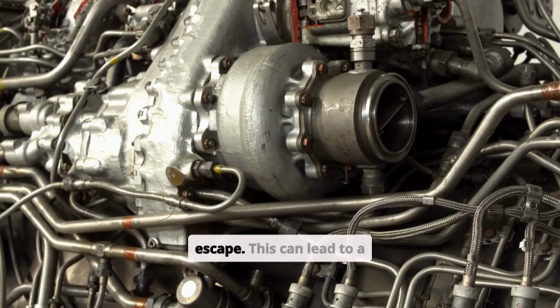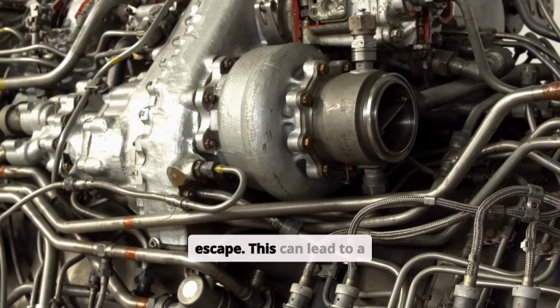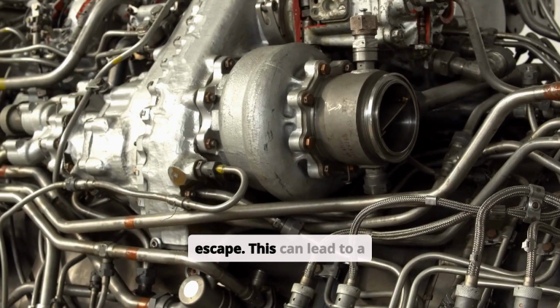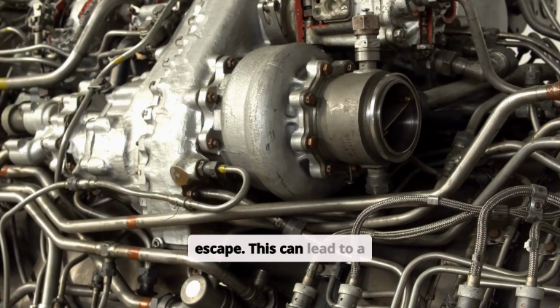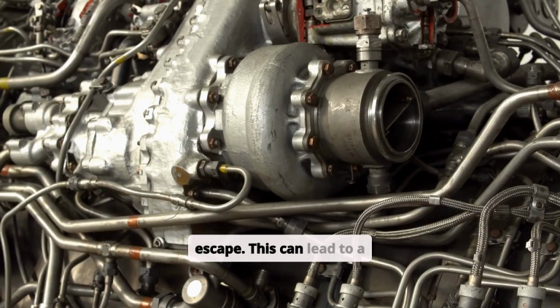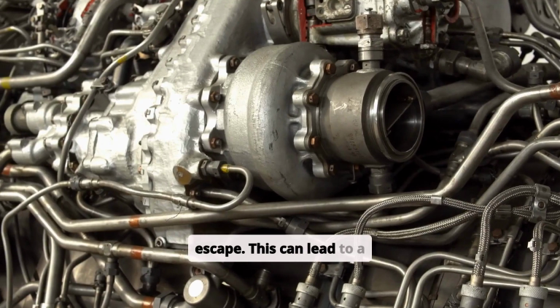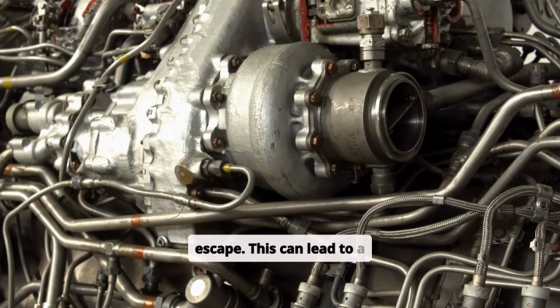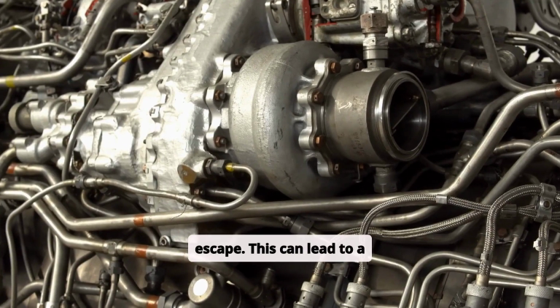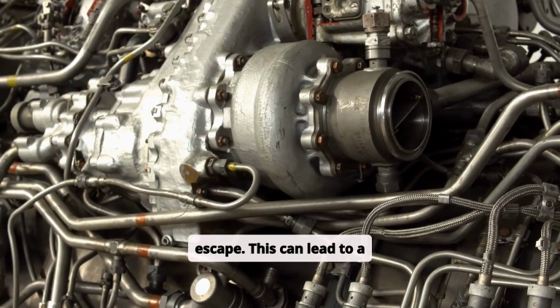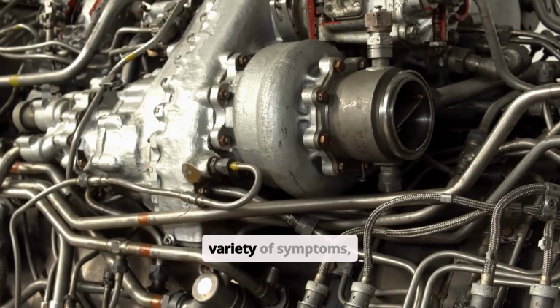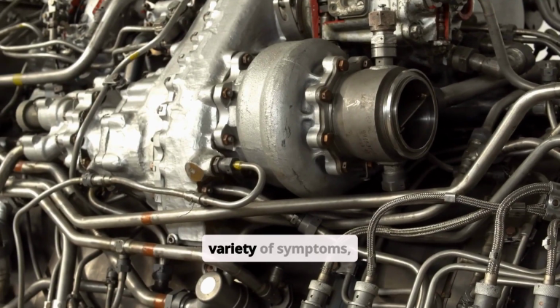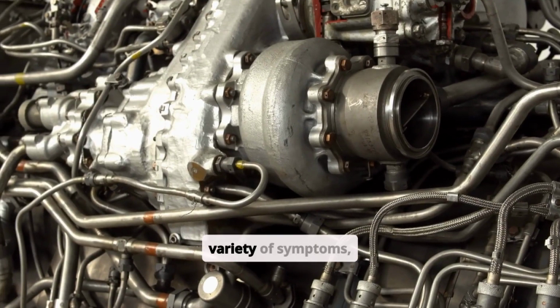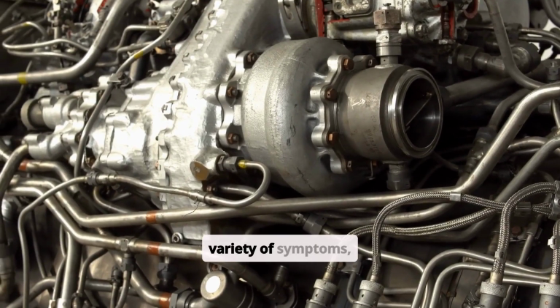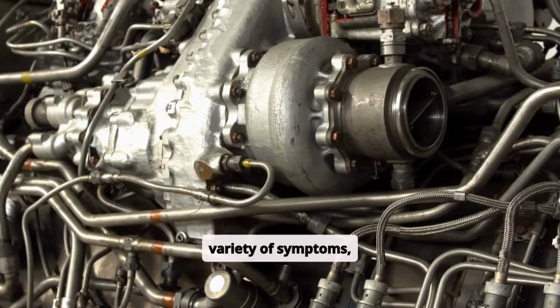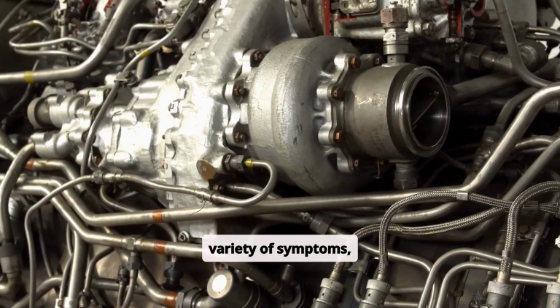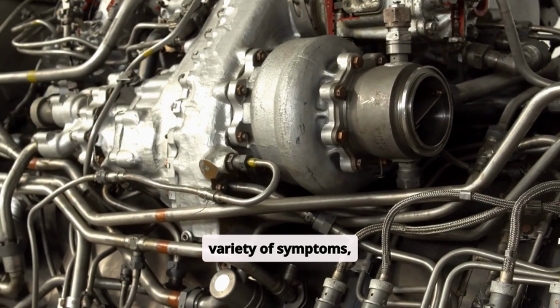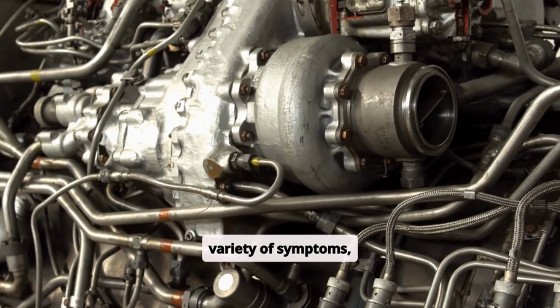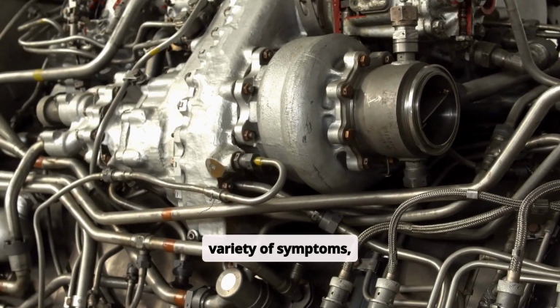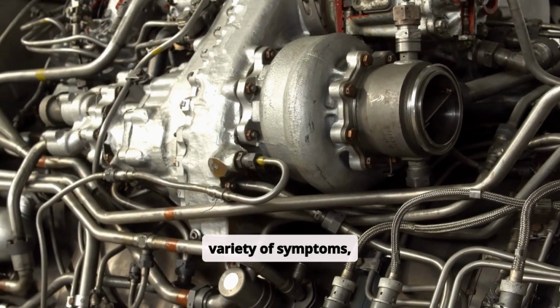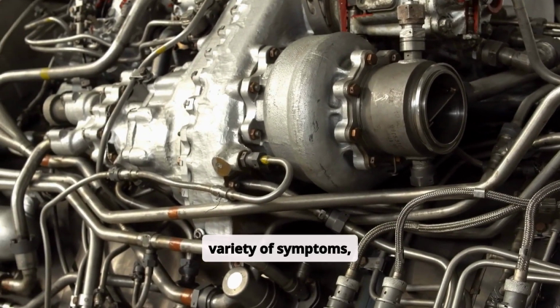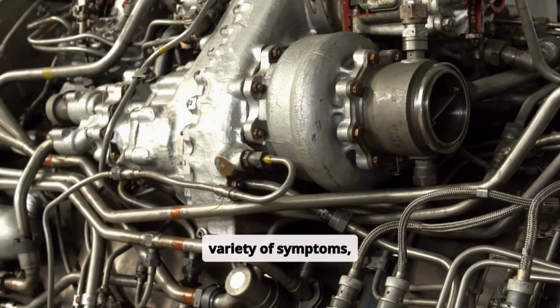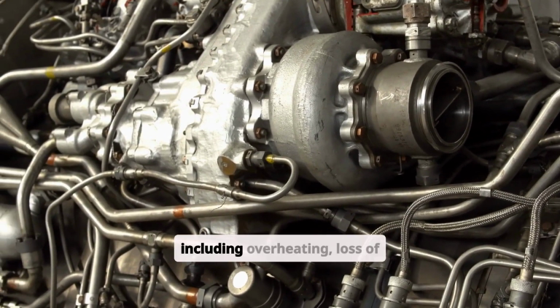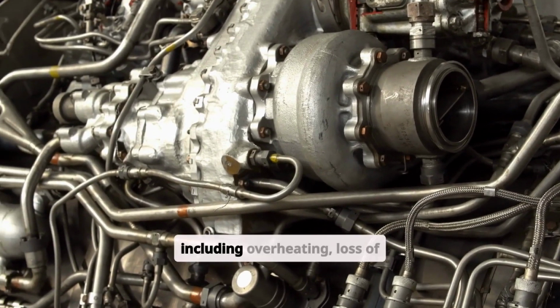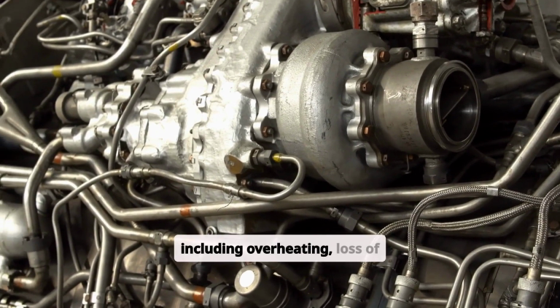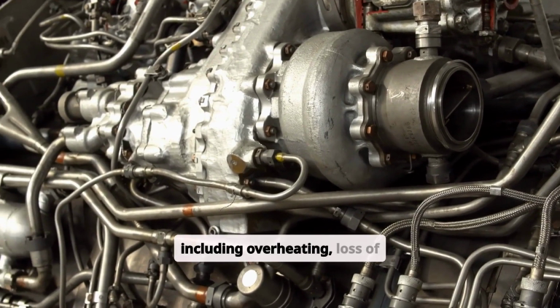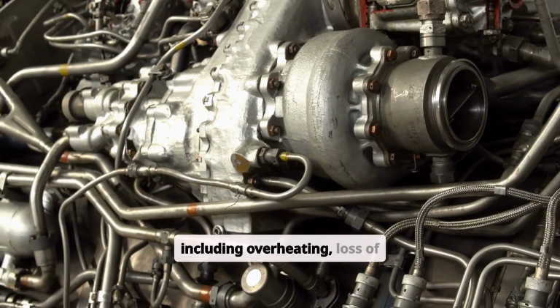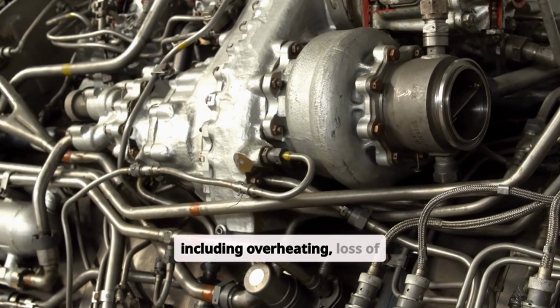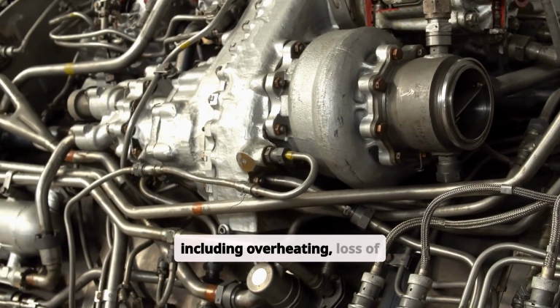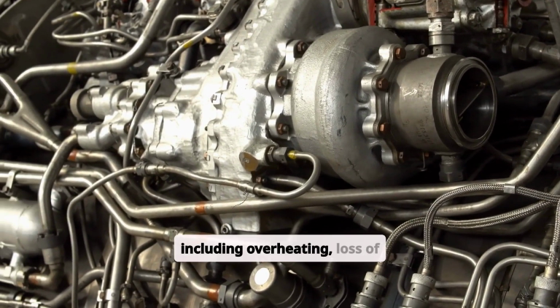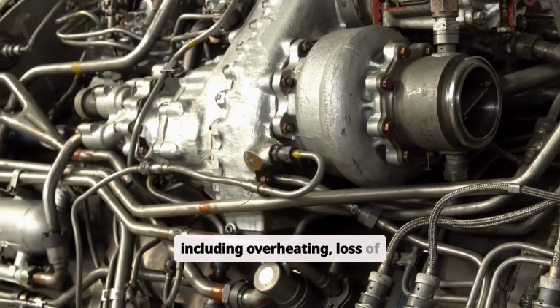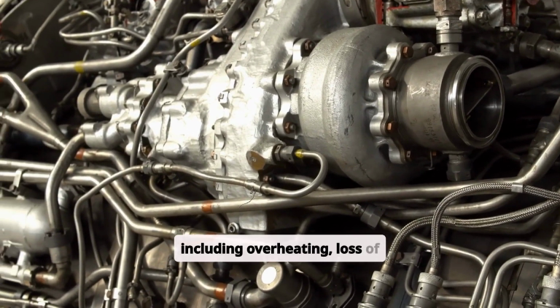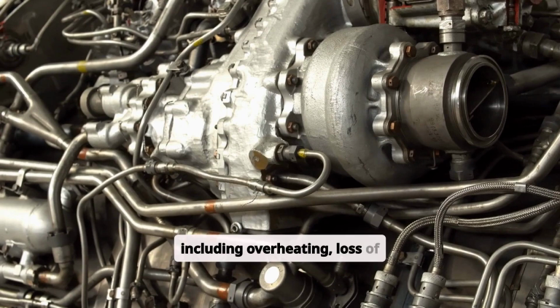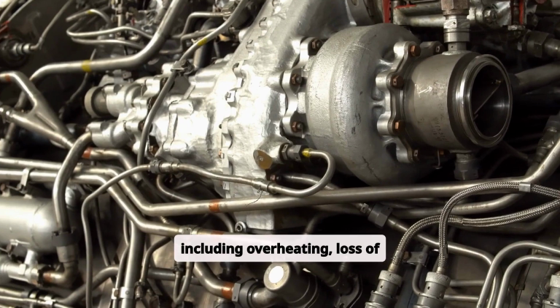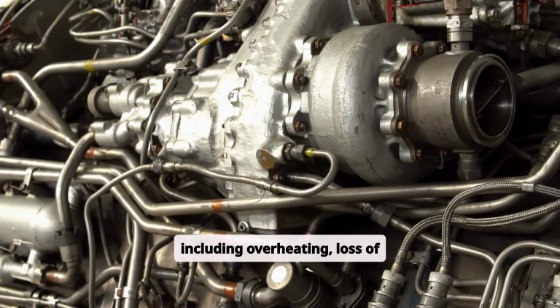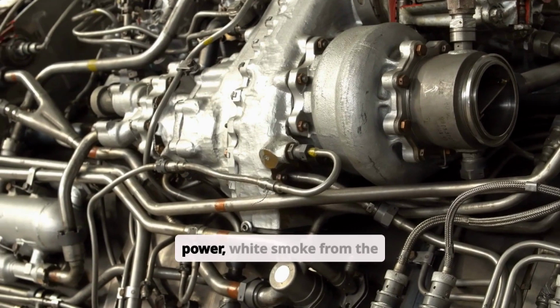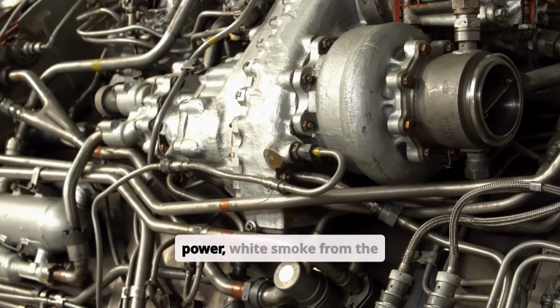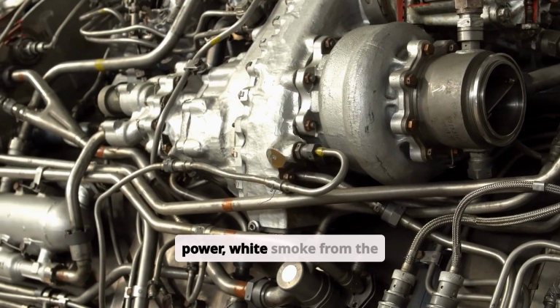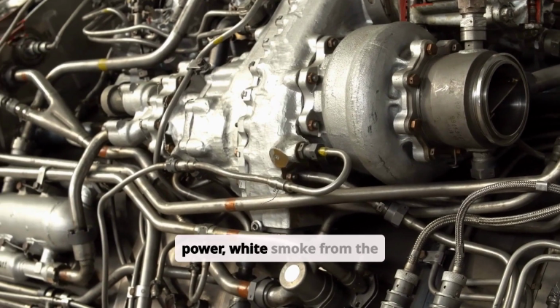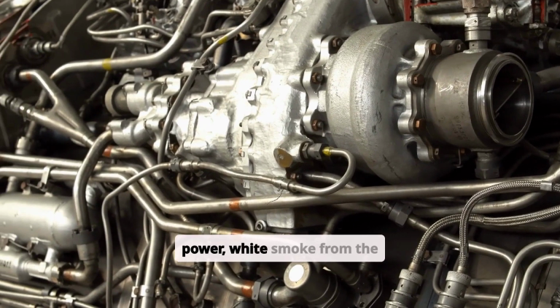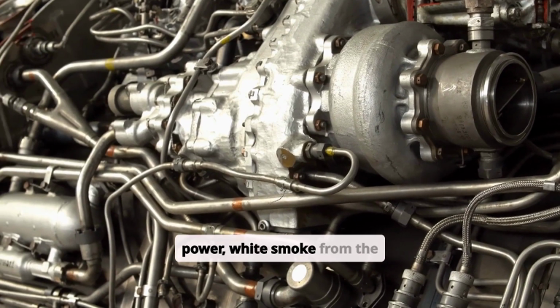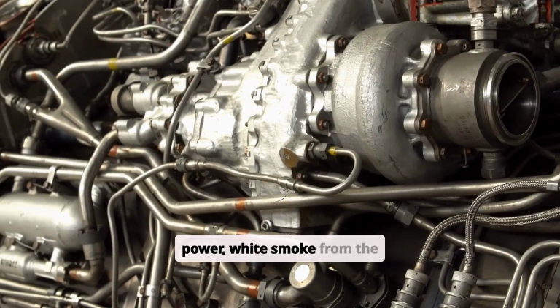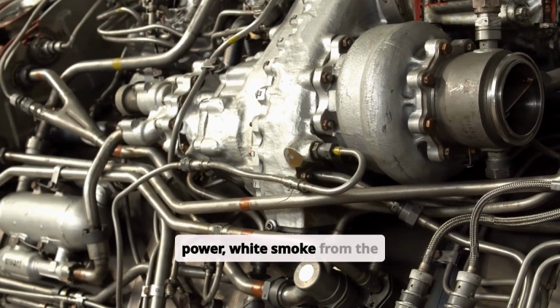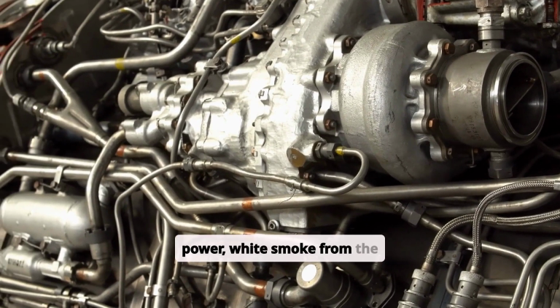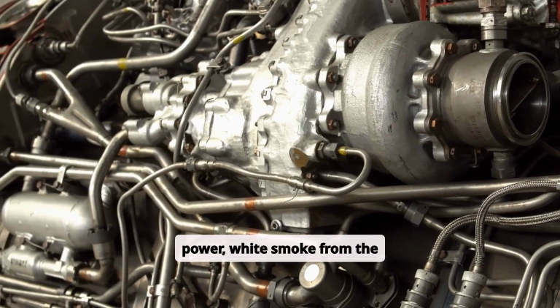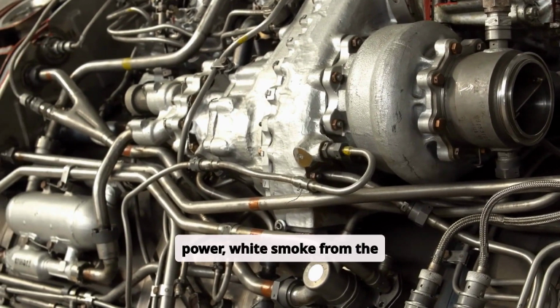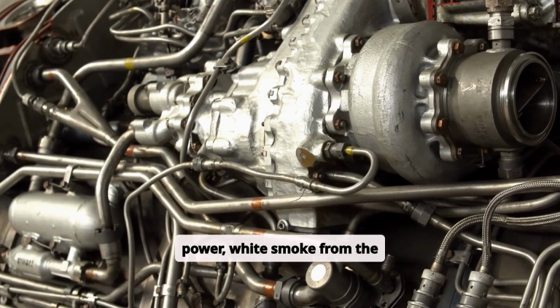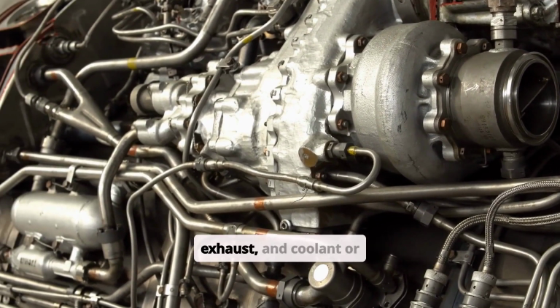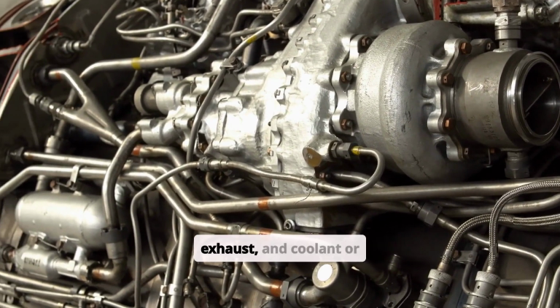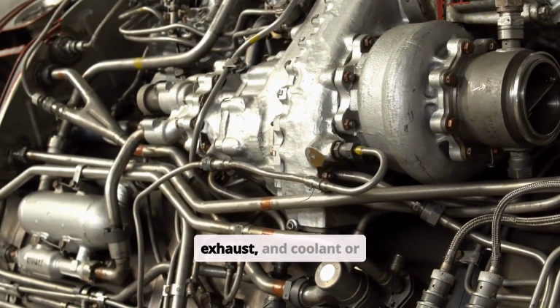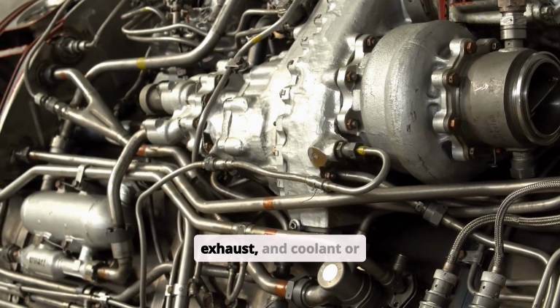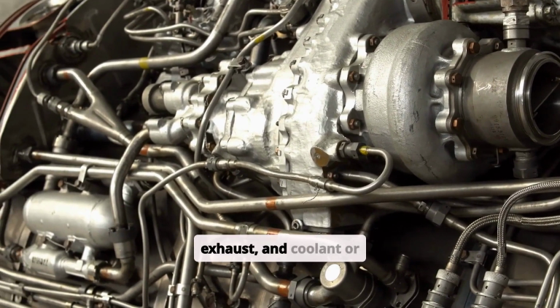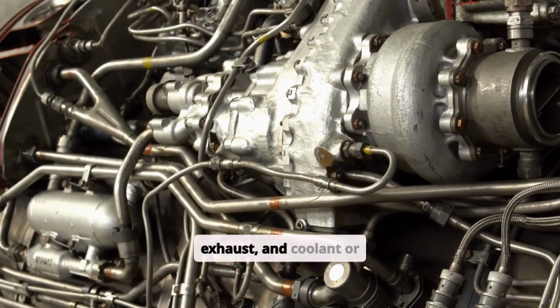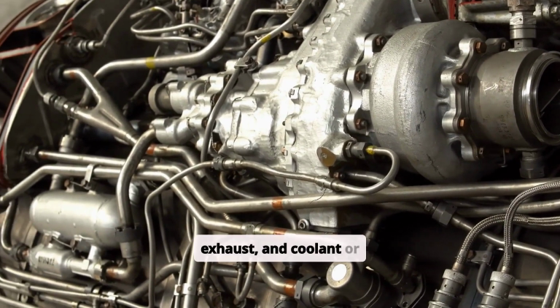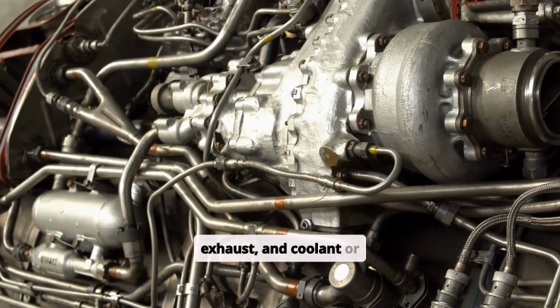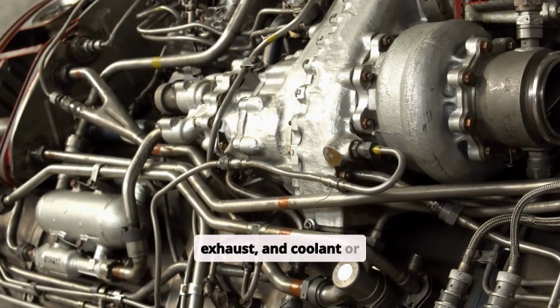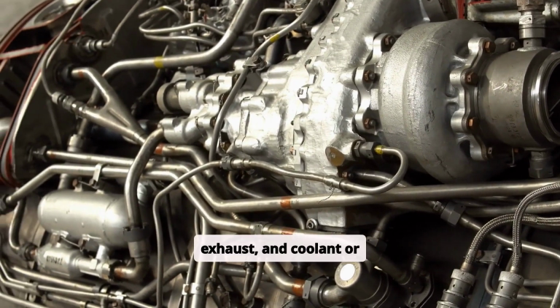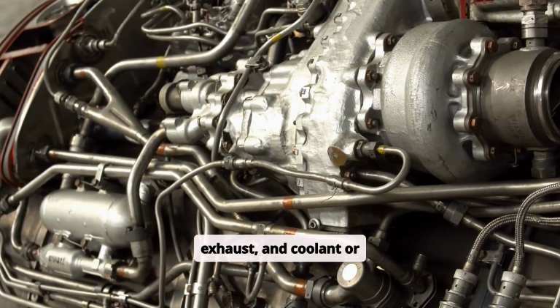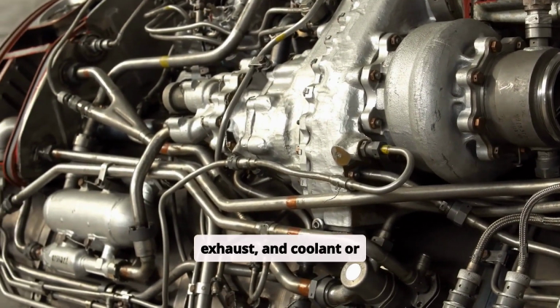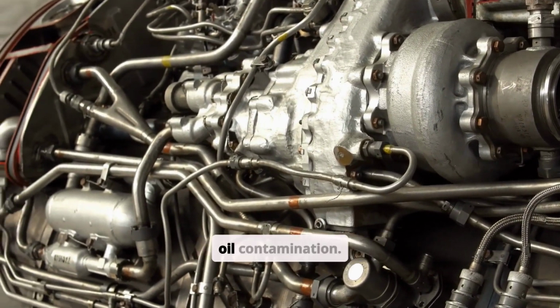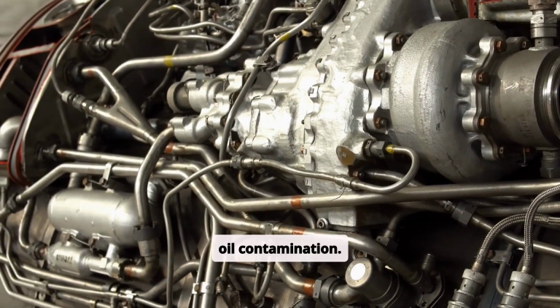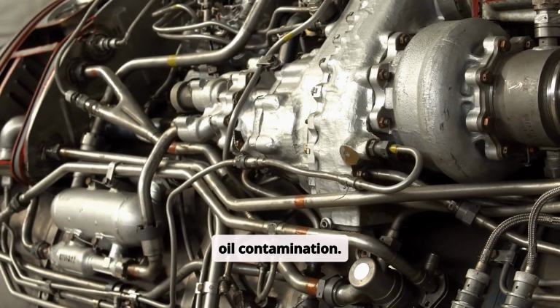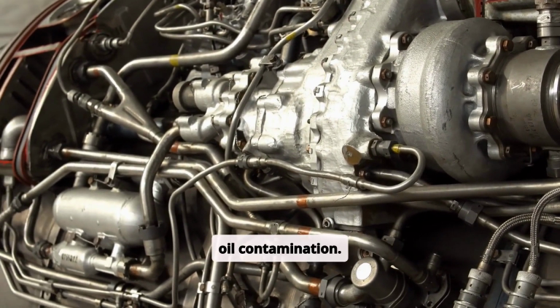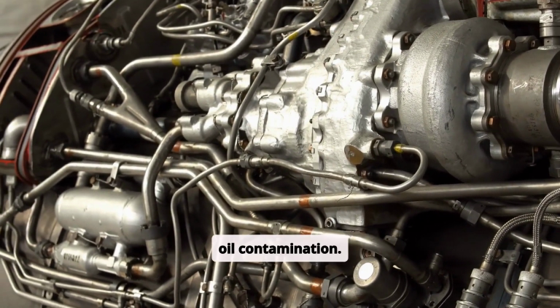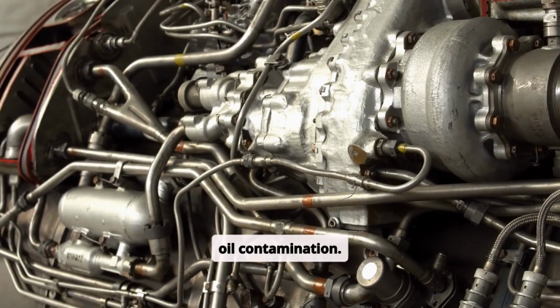This can lead to a variety of symptoms, including overheating, loss of power, white smoke from the exhaust, and coolant or oil contamination.